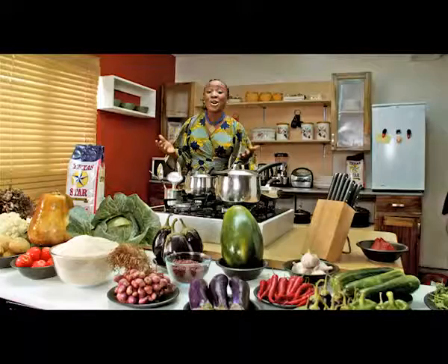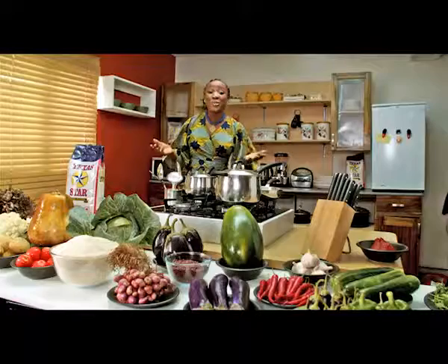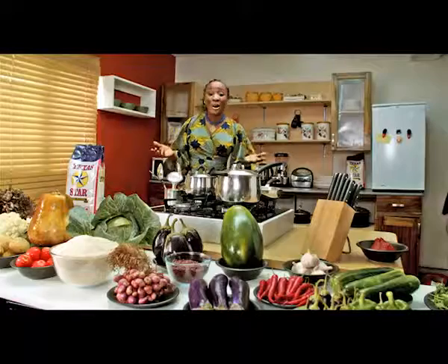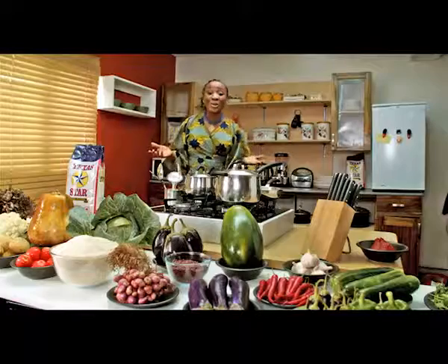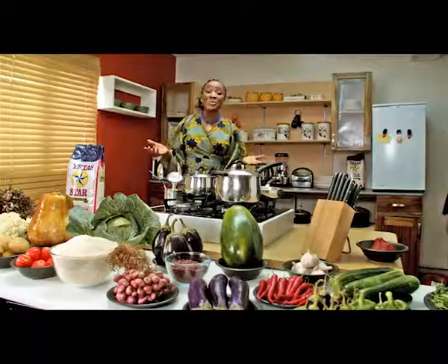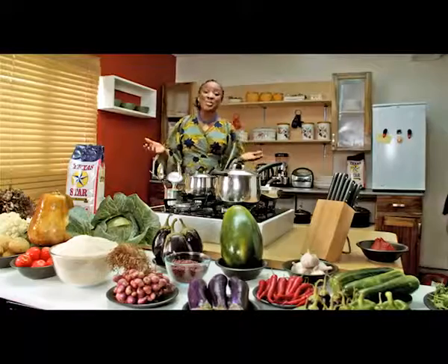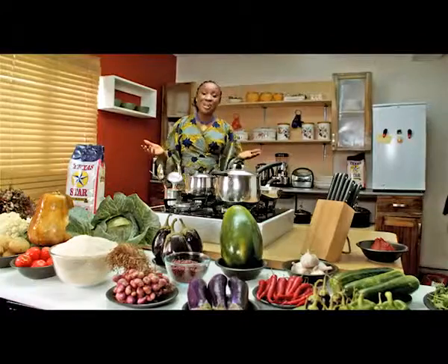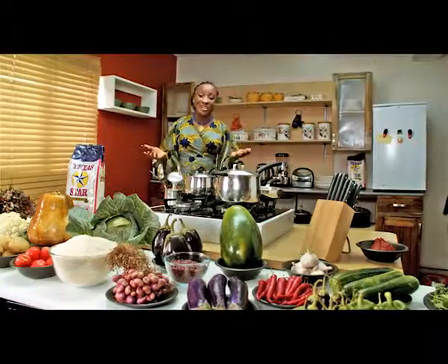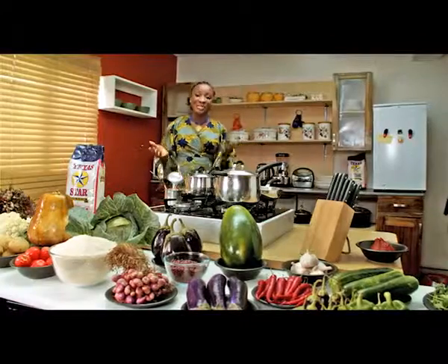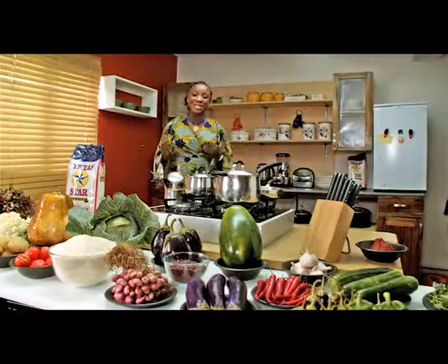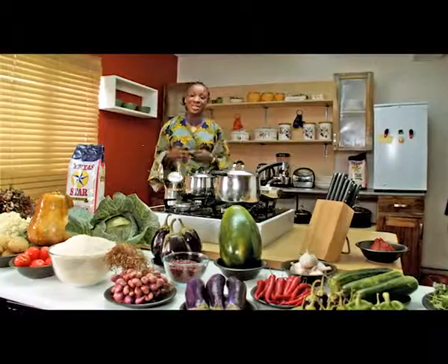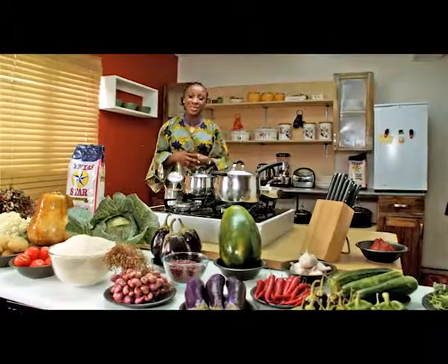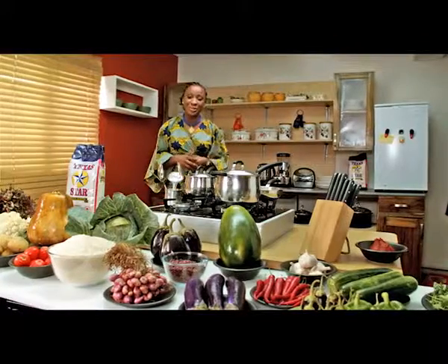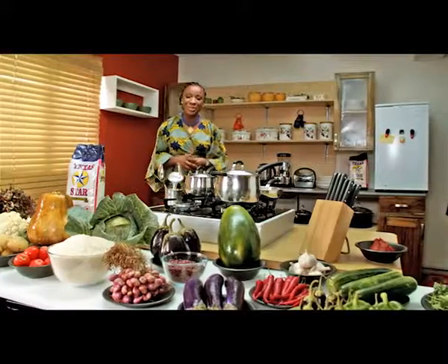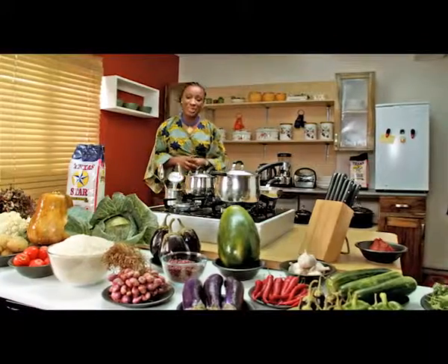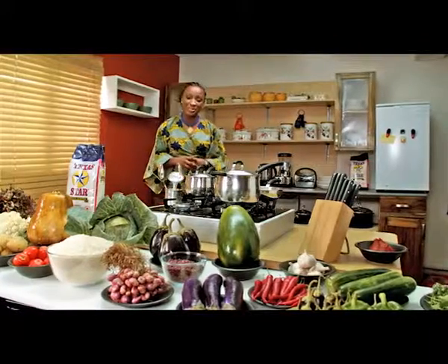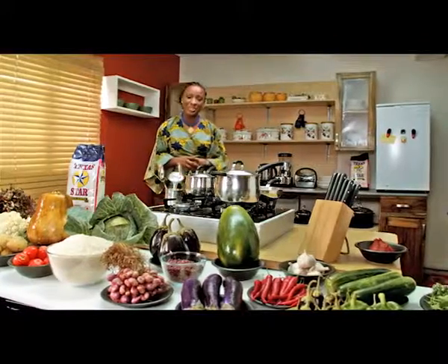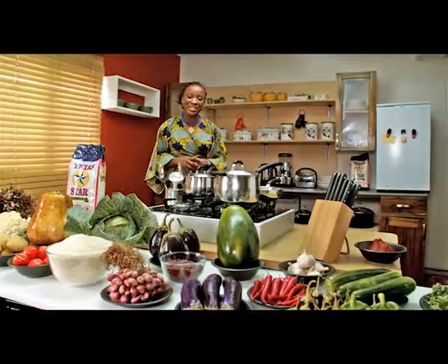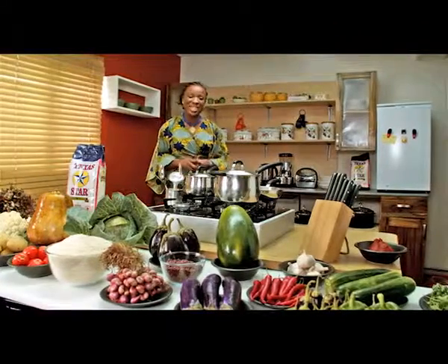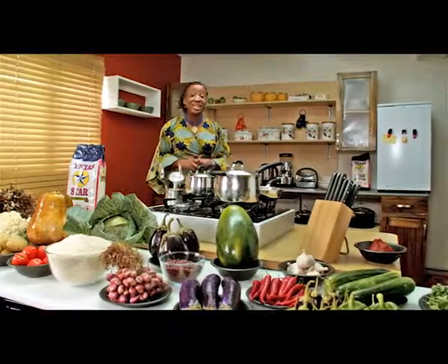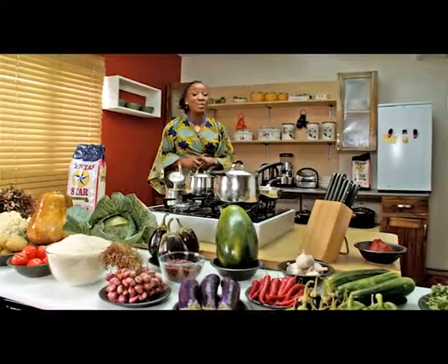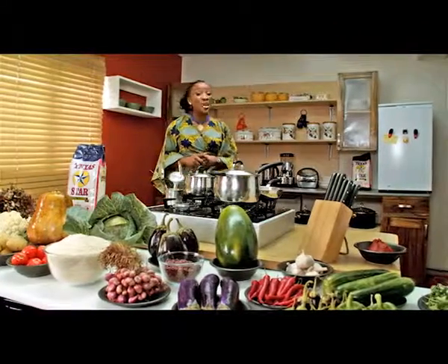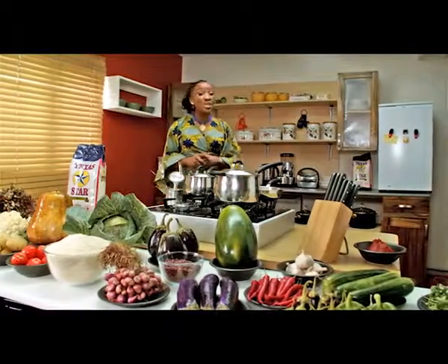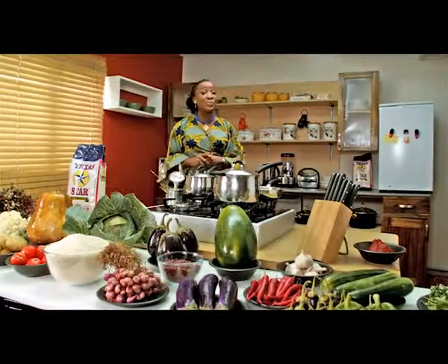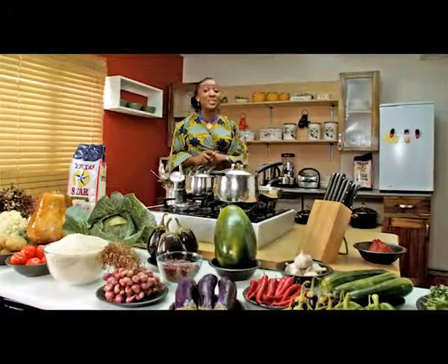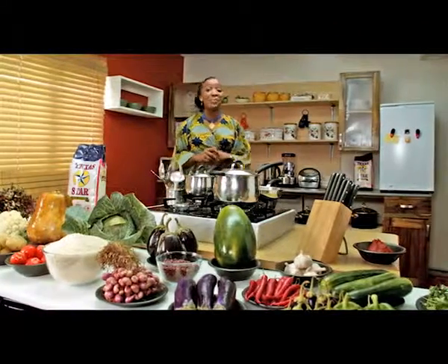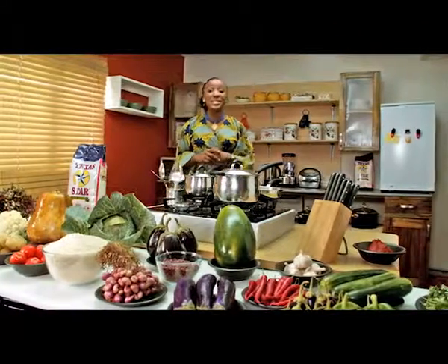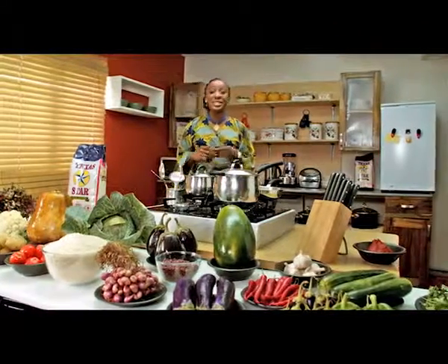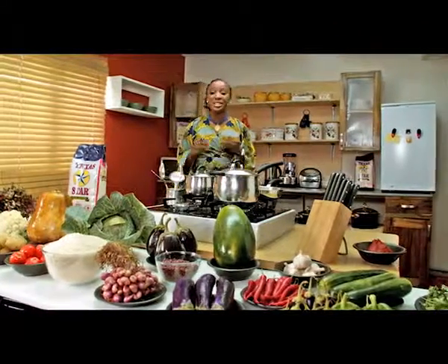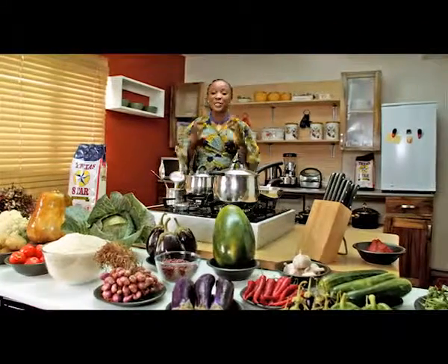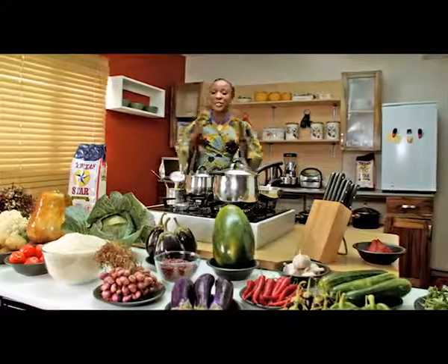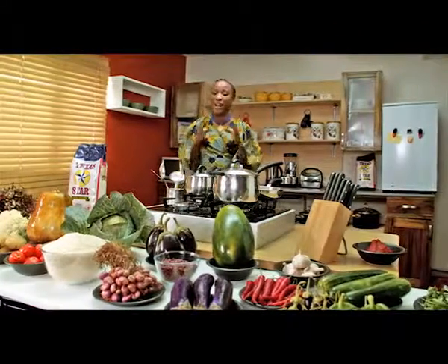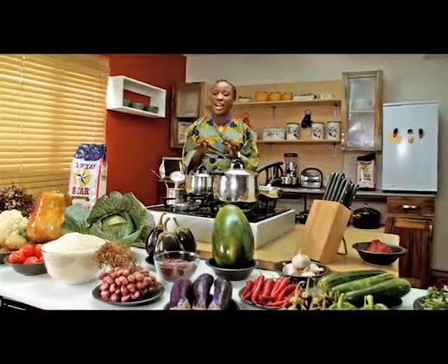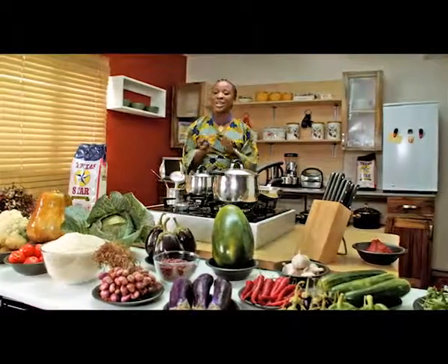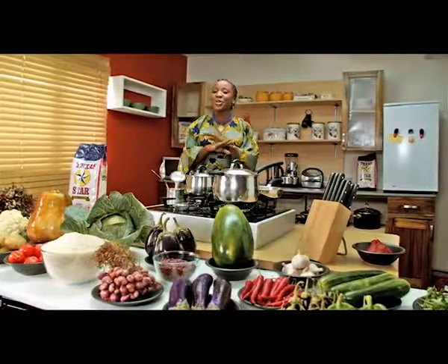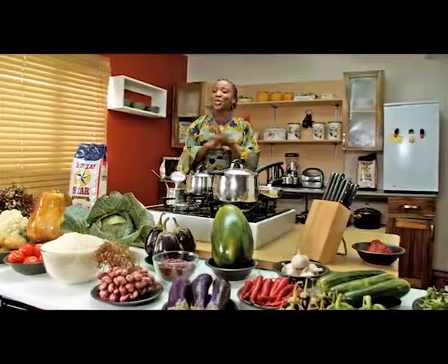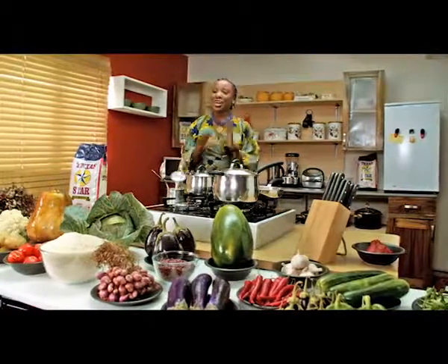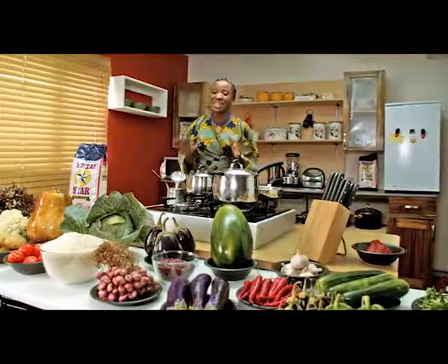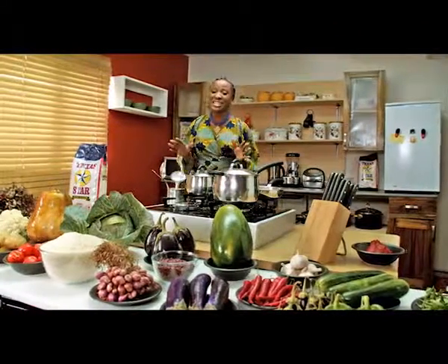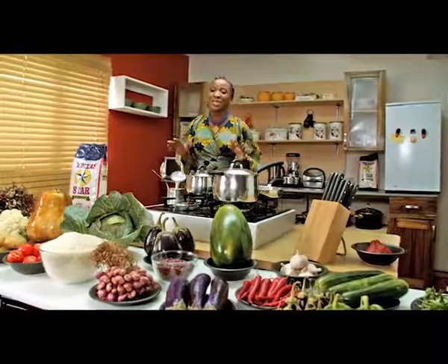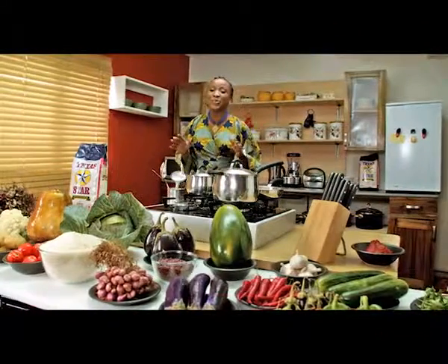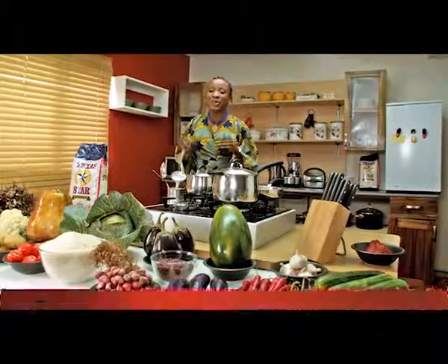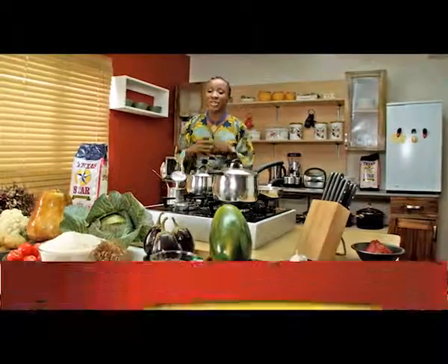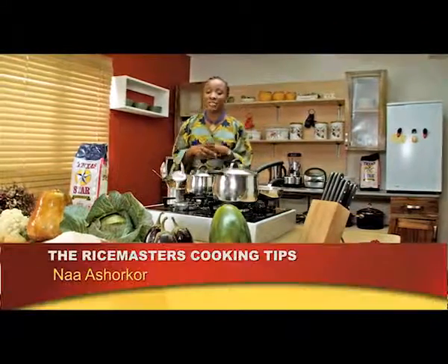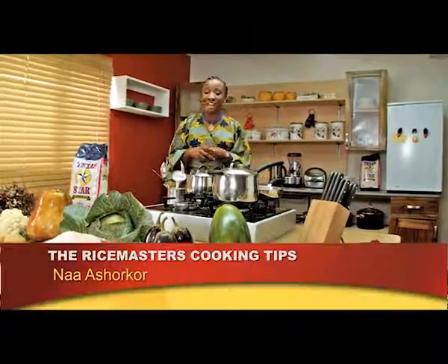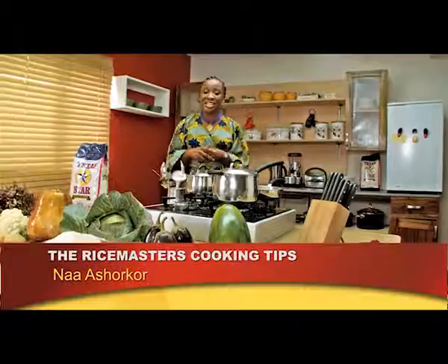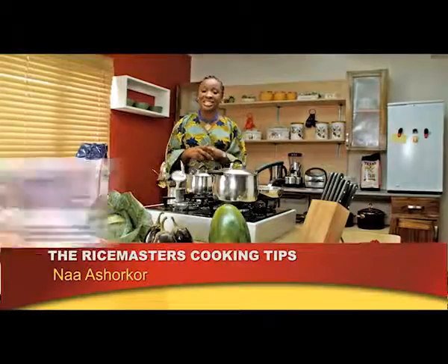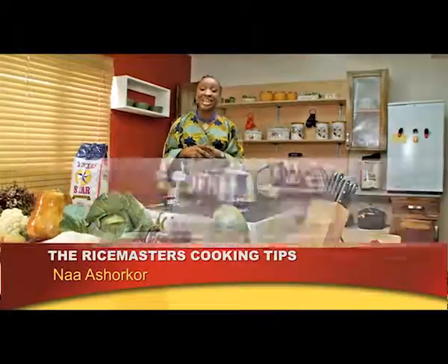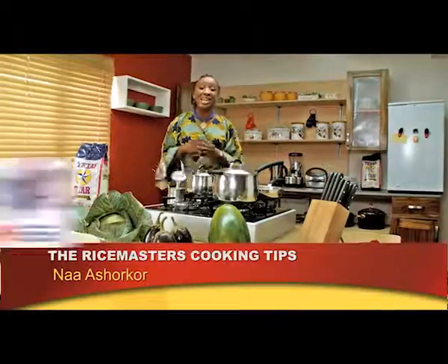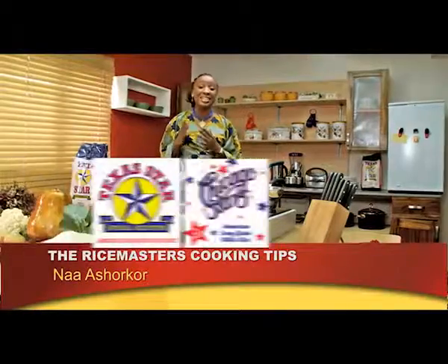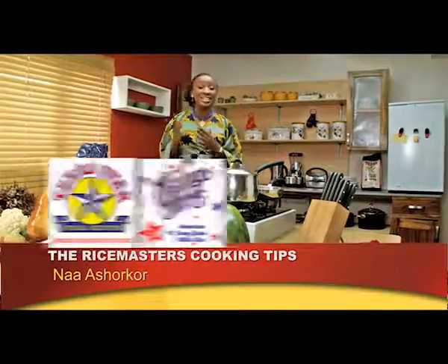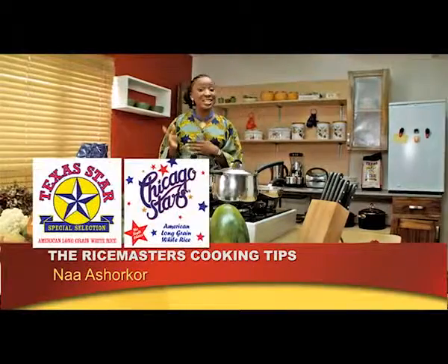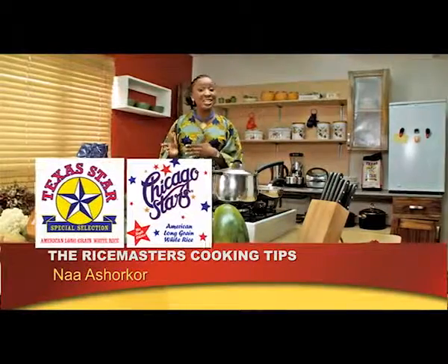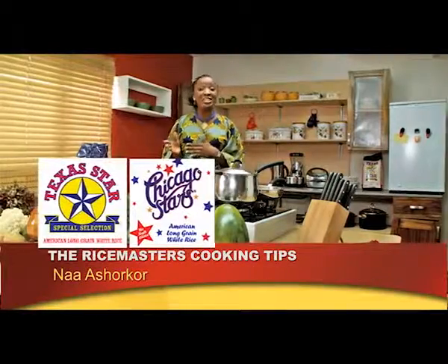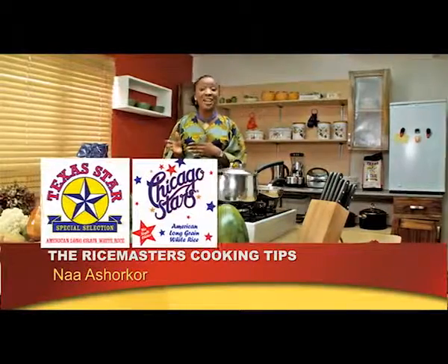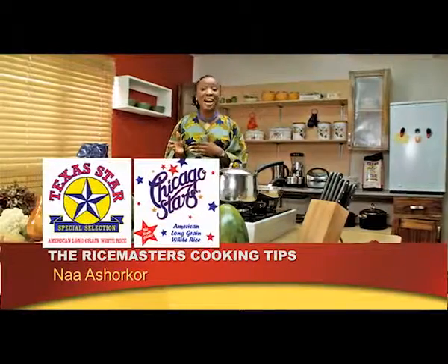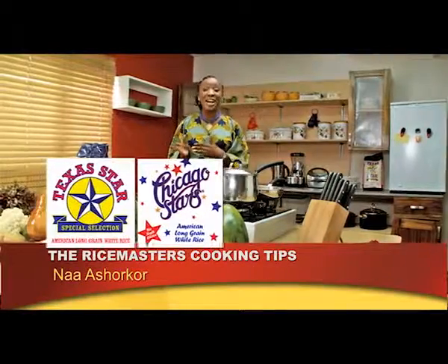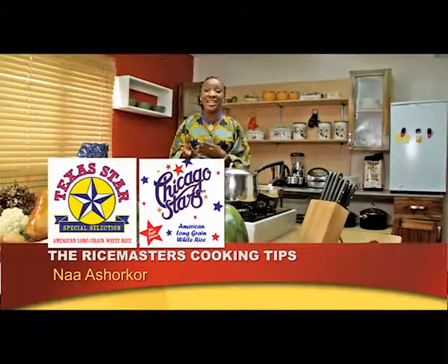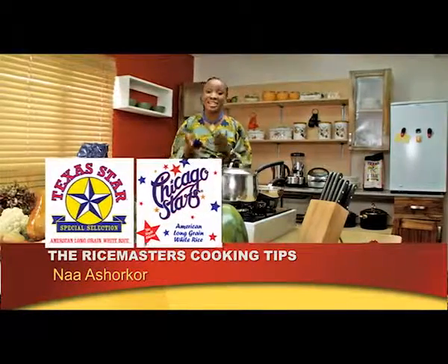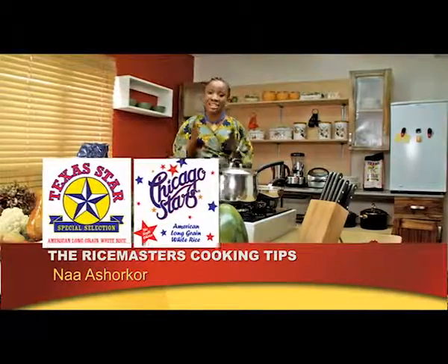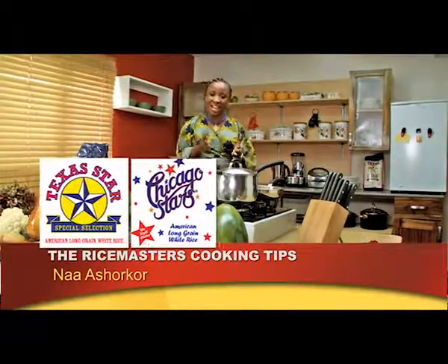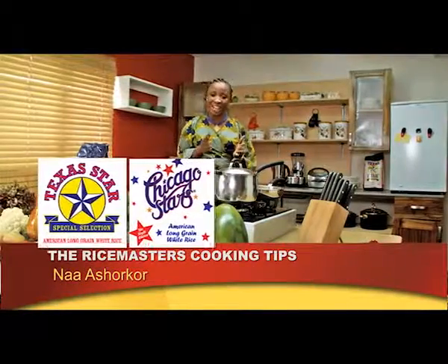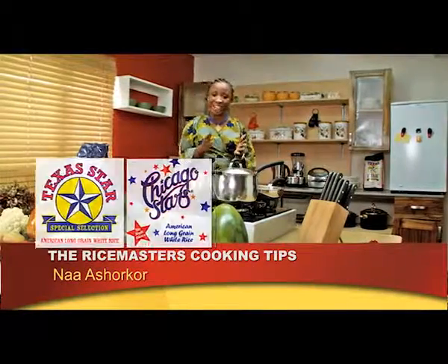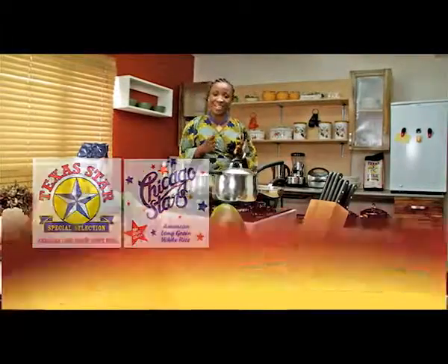Welcome to the Rice Master's cooking tips. The Rice Master brings us fine quality American rice like Texas Star and Chicago Star.